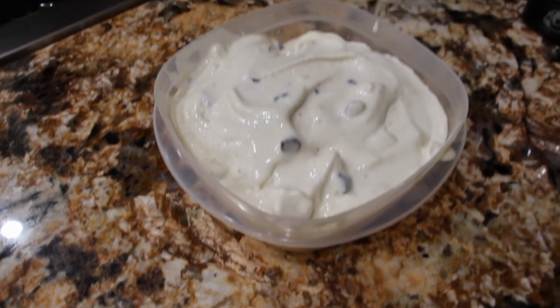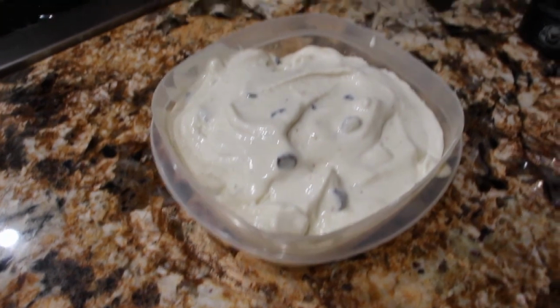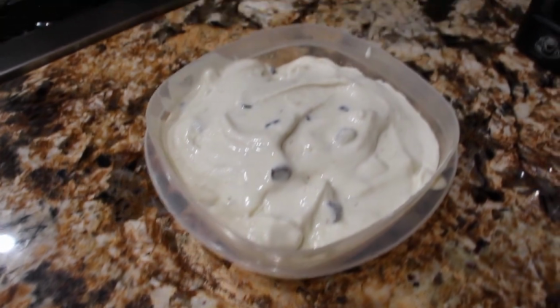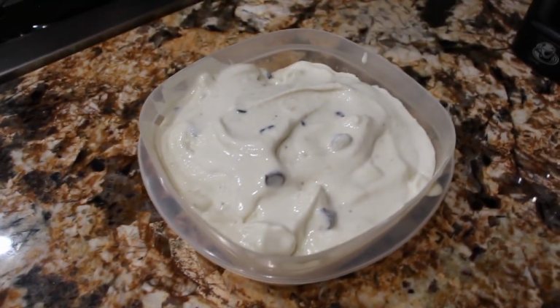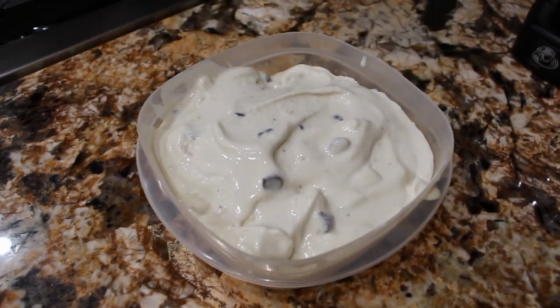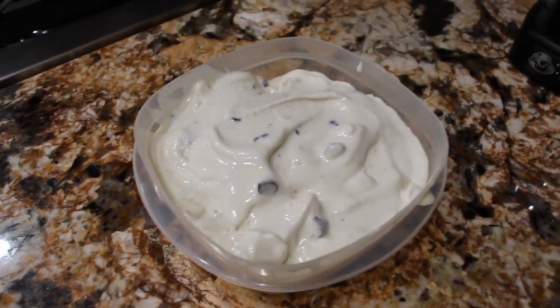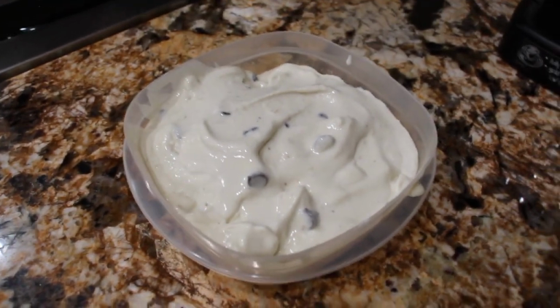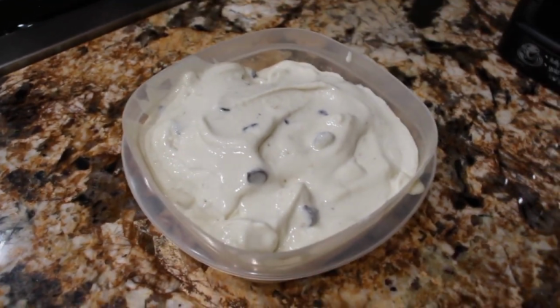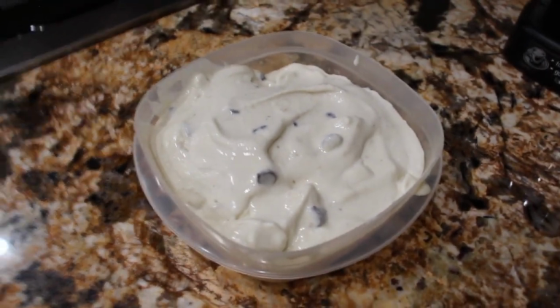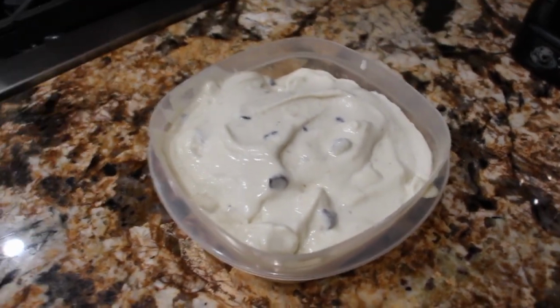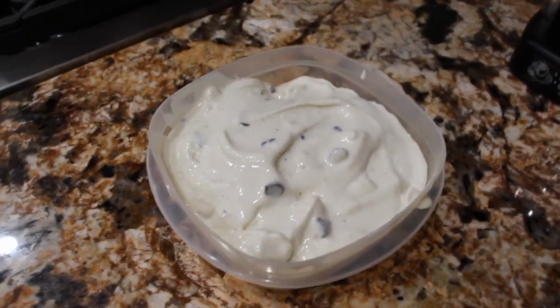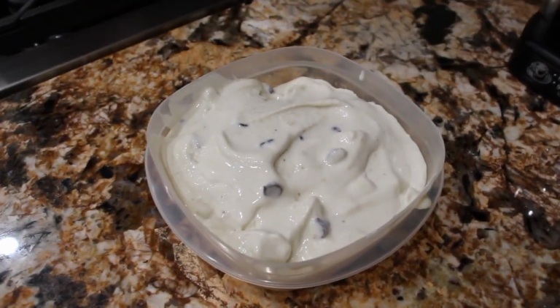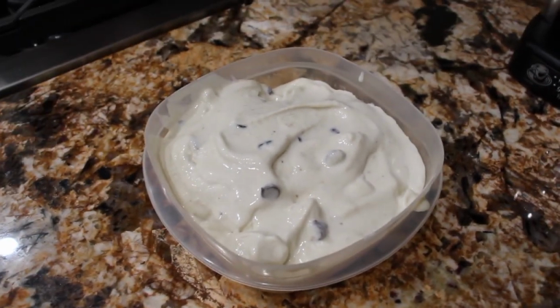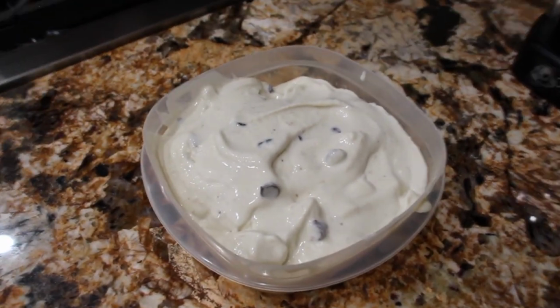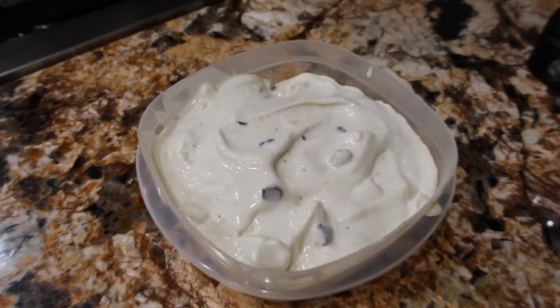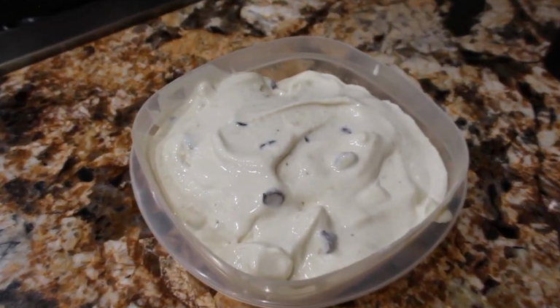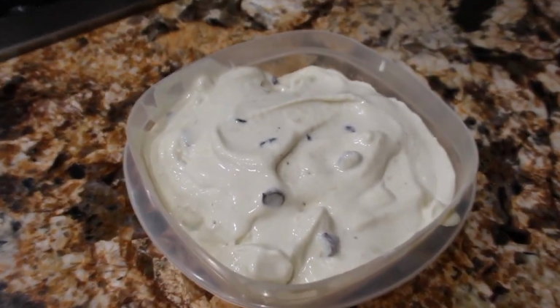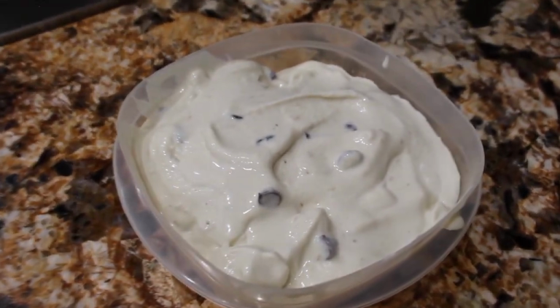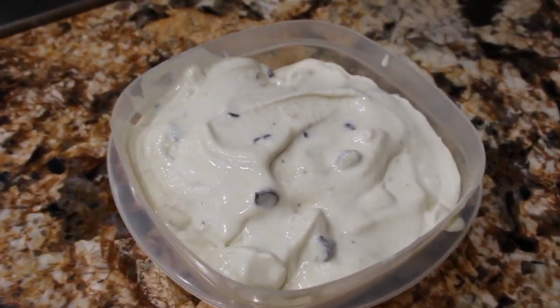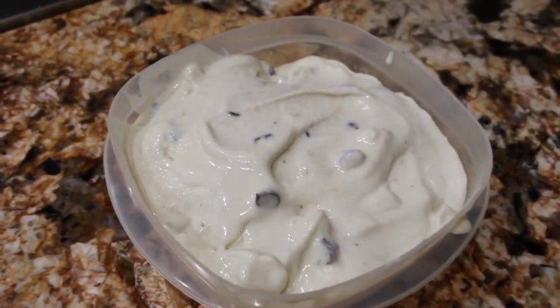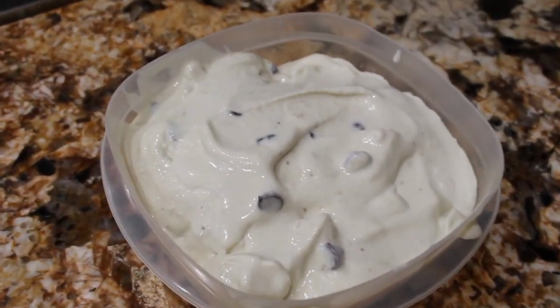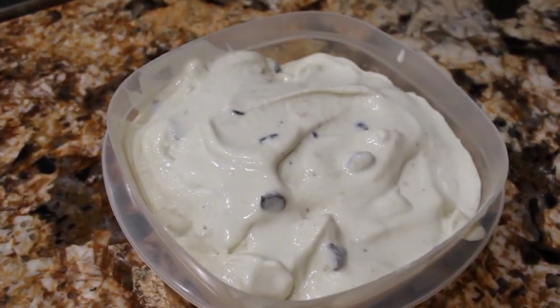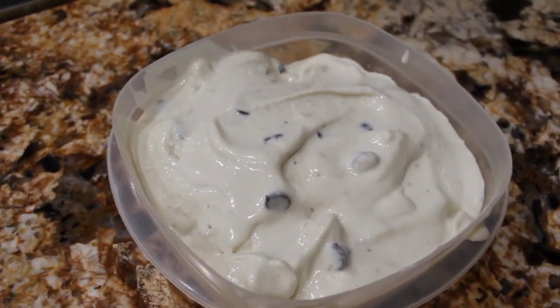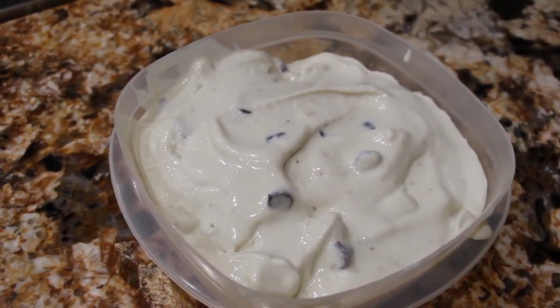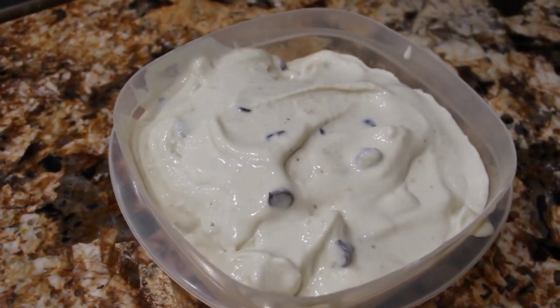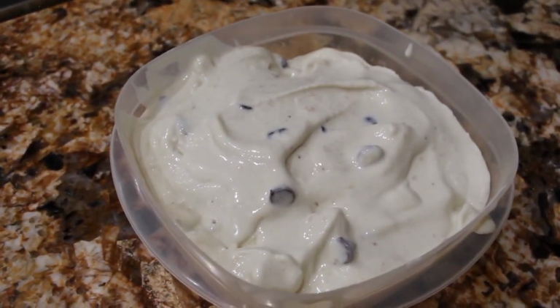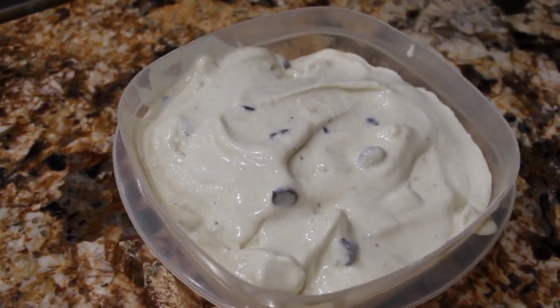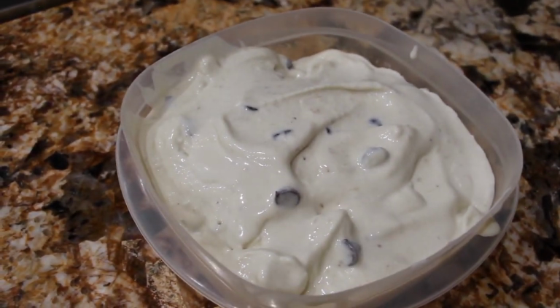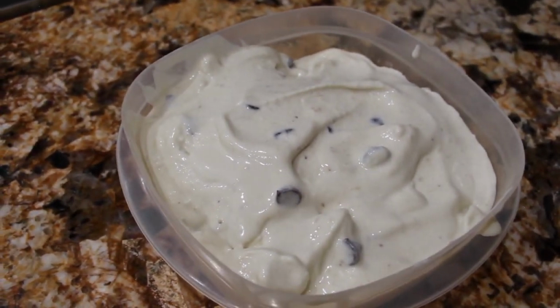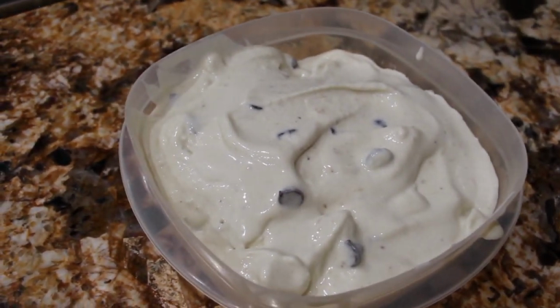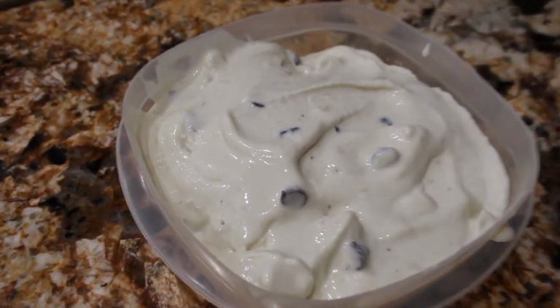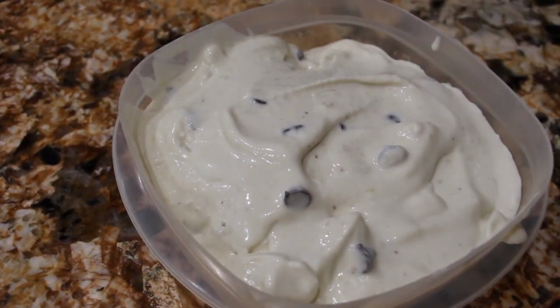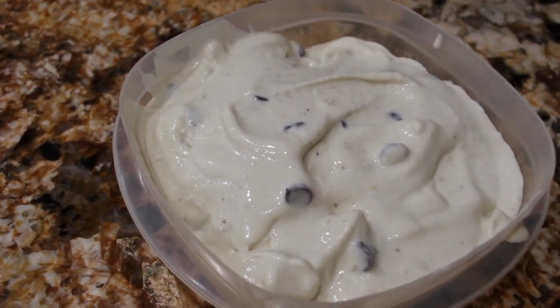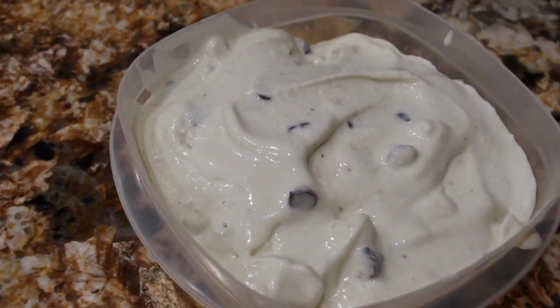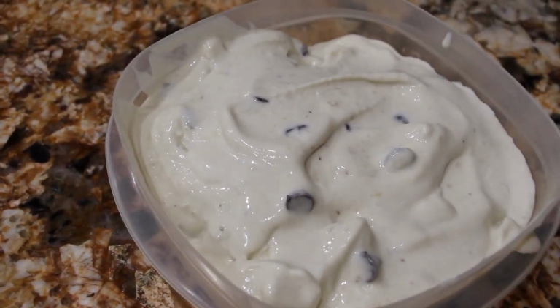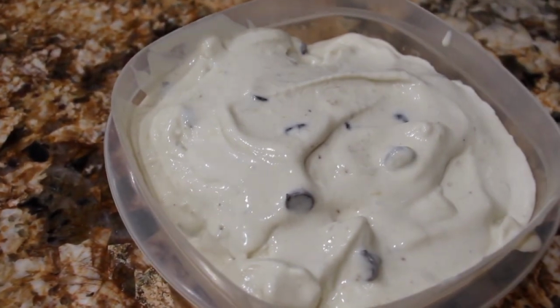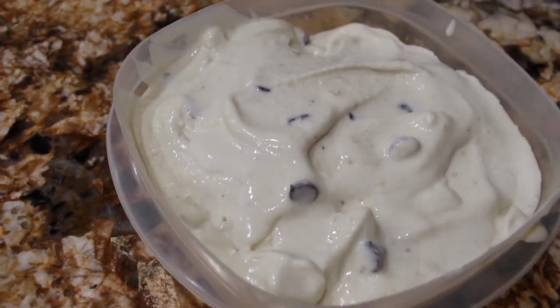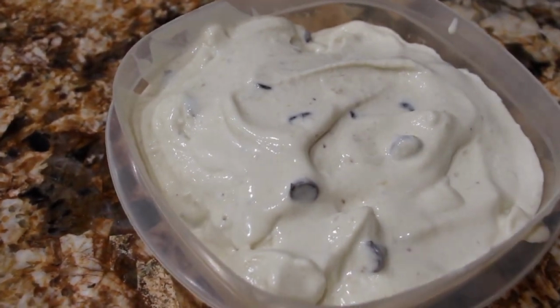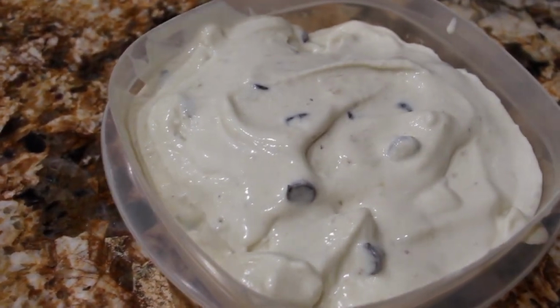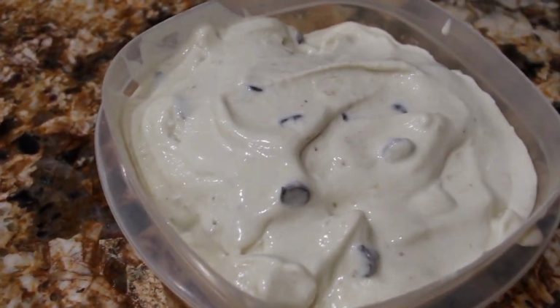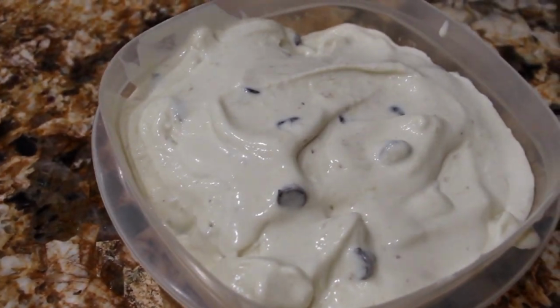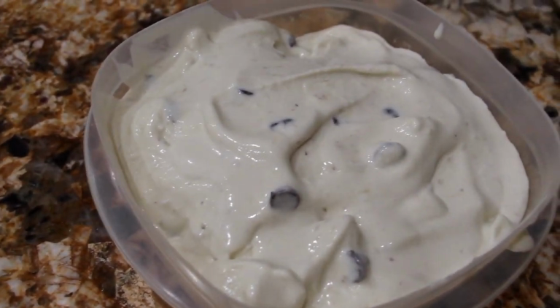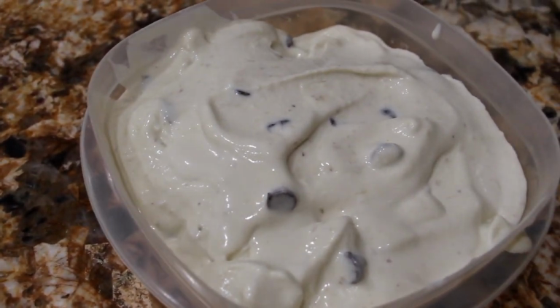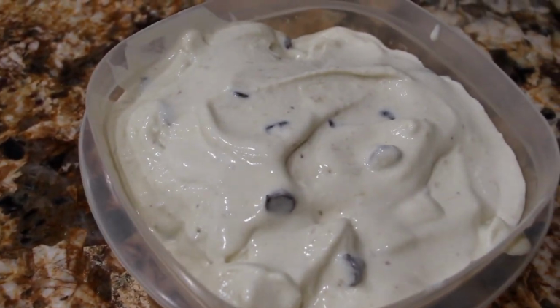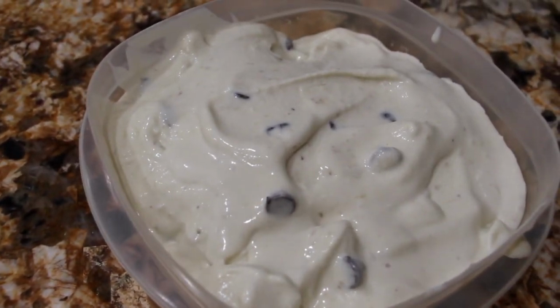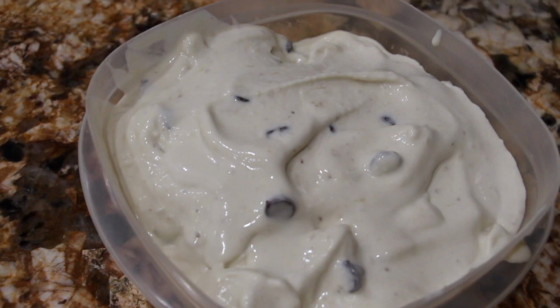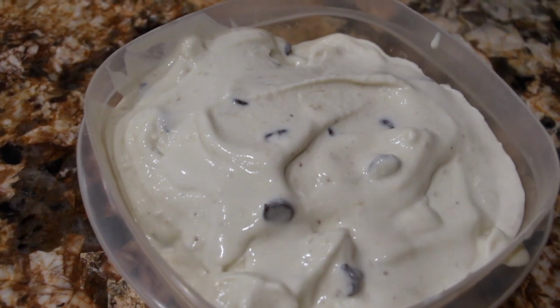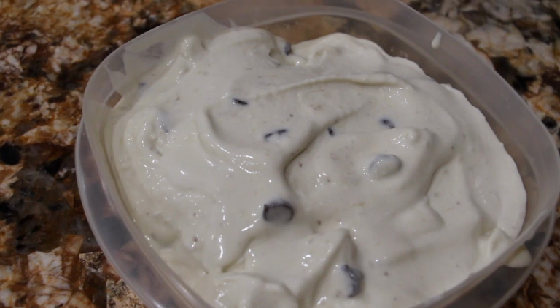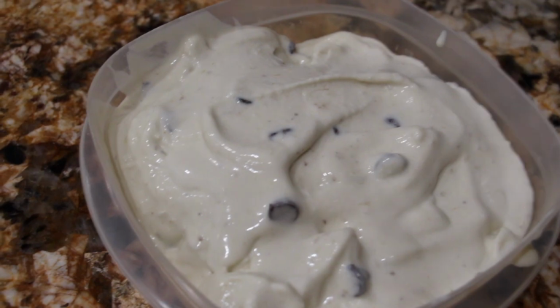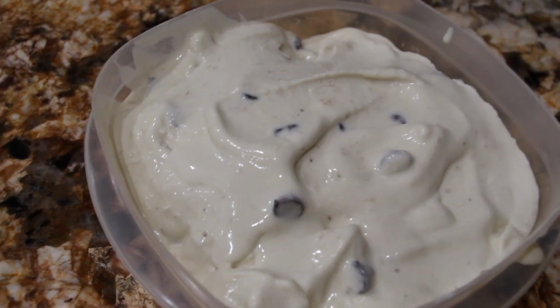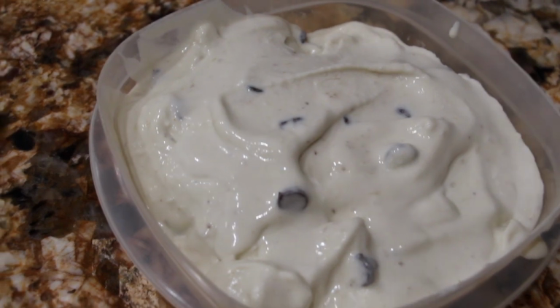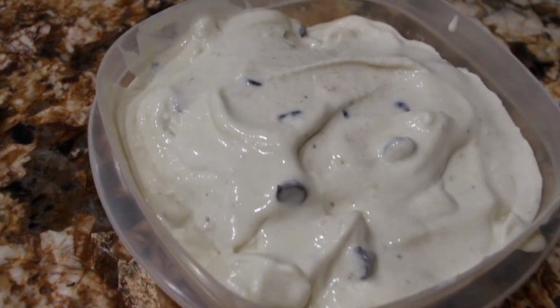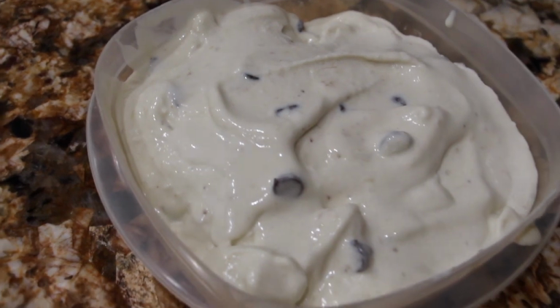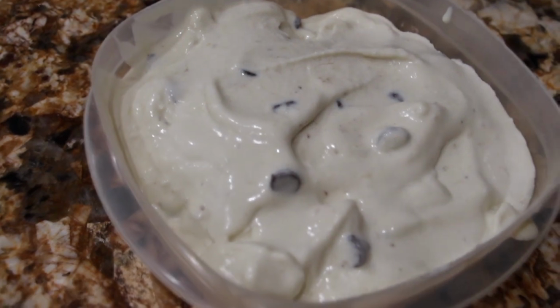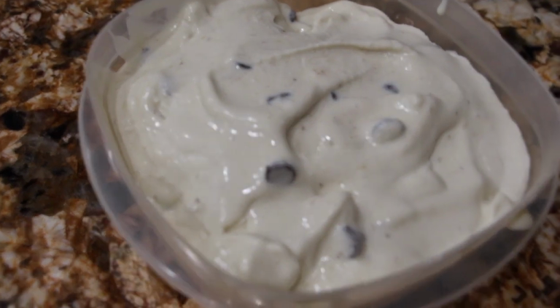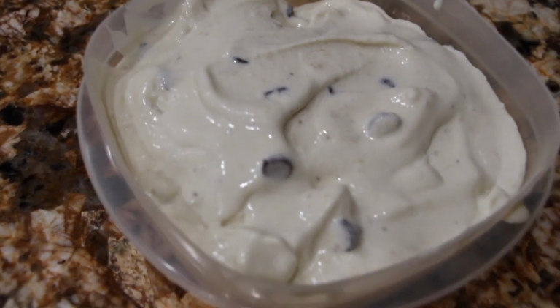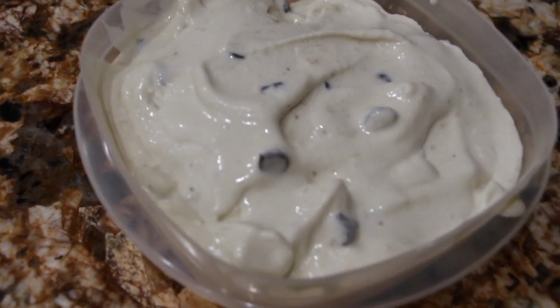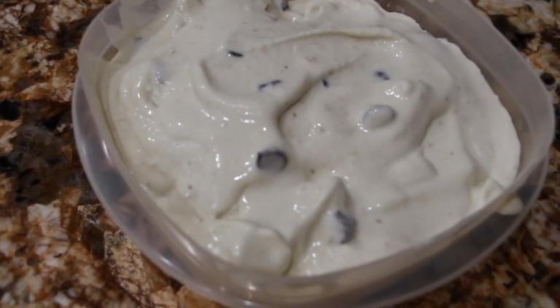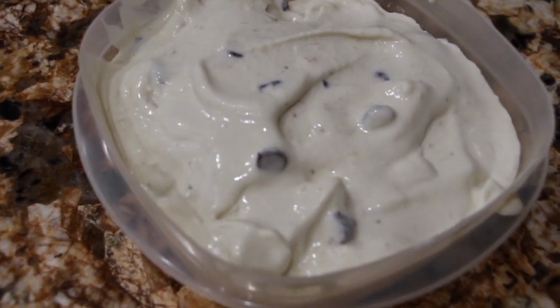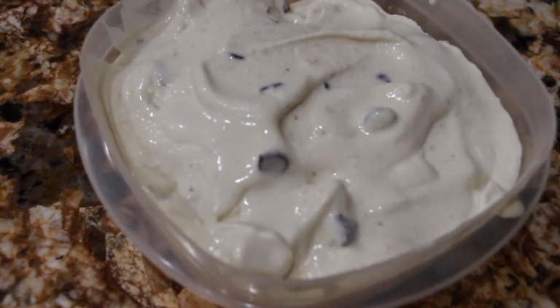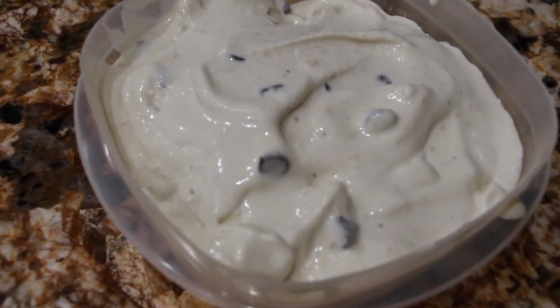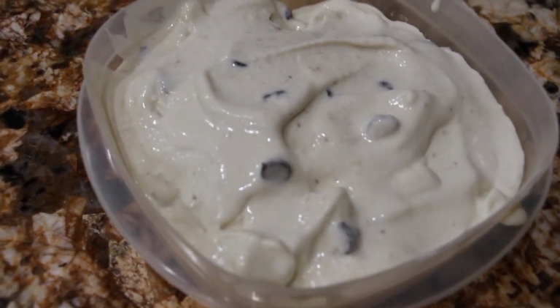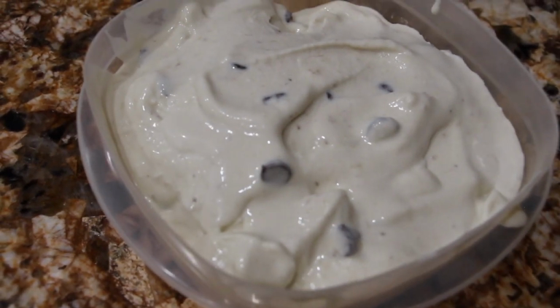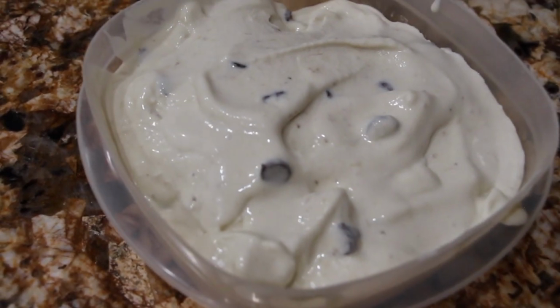Well thanks so much for tuning in to another episode of Cheryl's Home Cooking and watching me make my homemade banana chocolate chip ice cream. Enjoy.